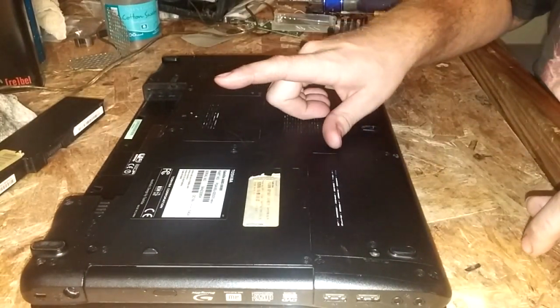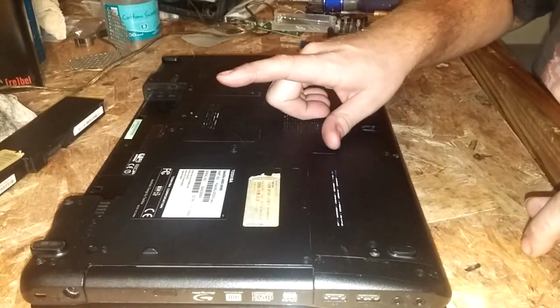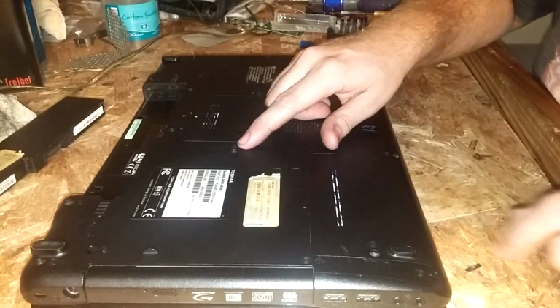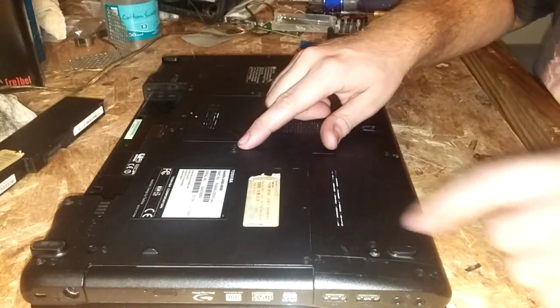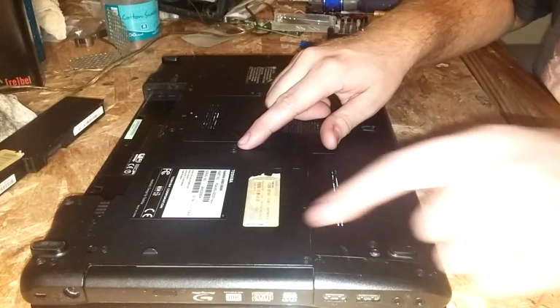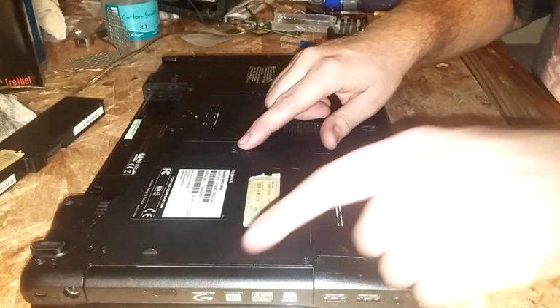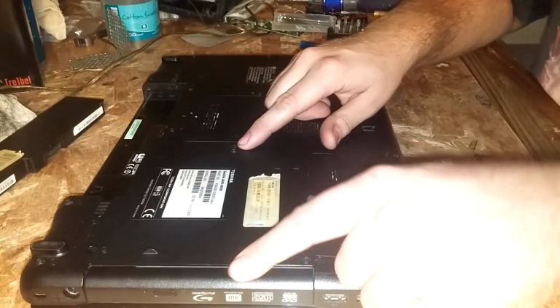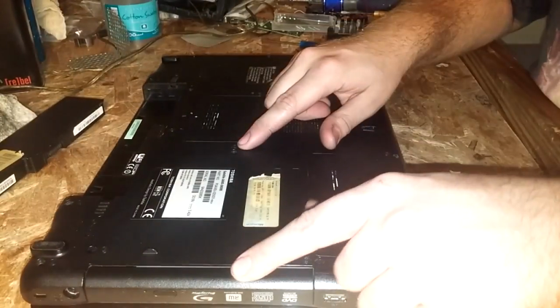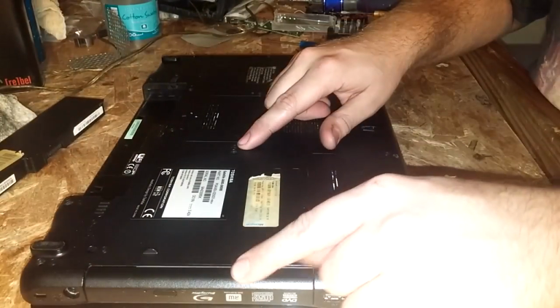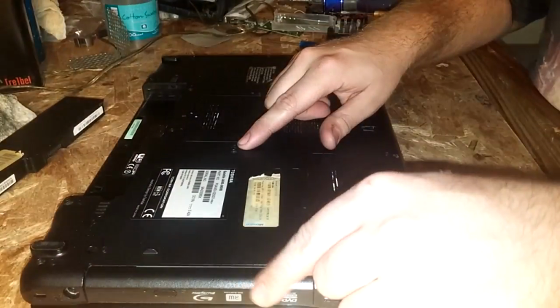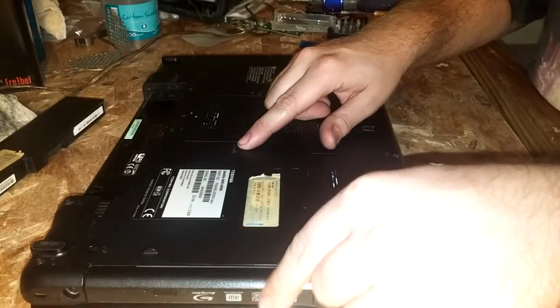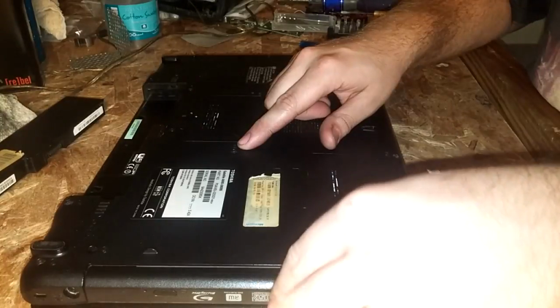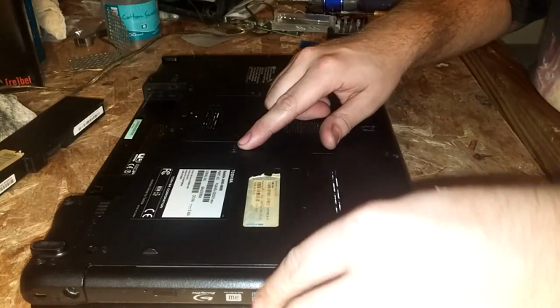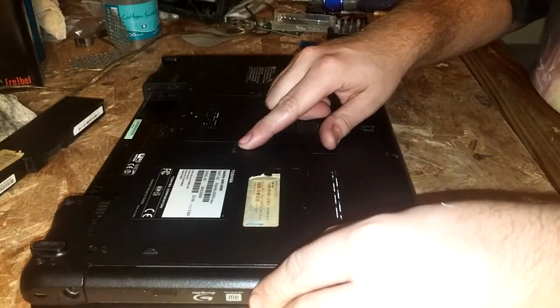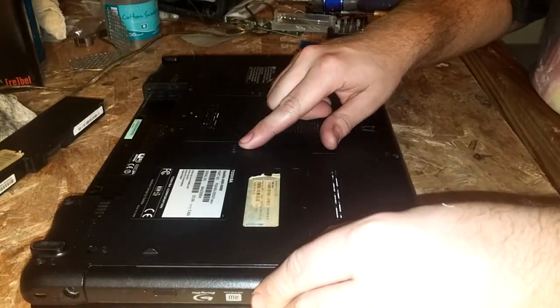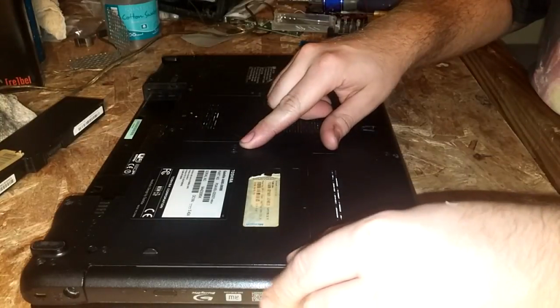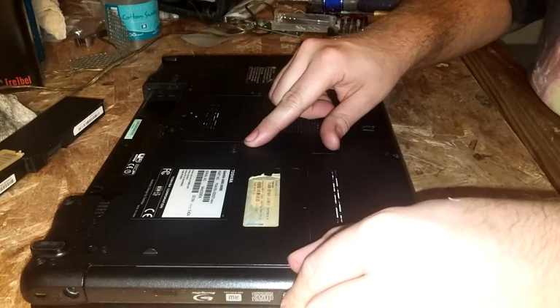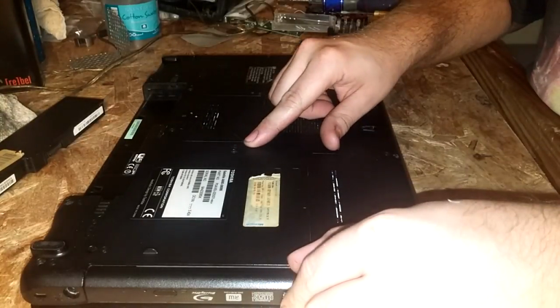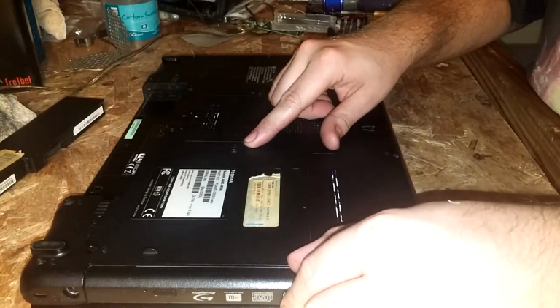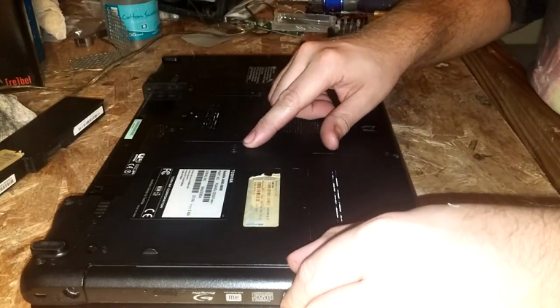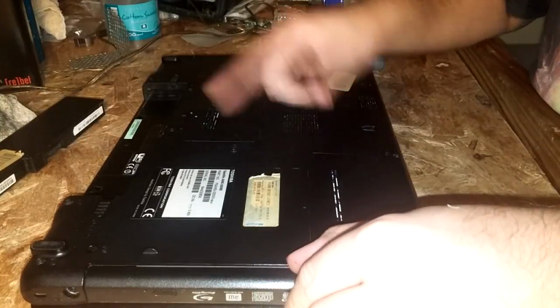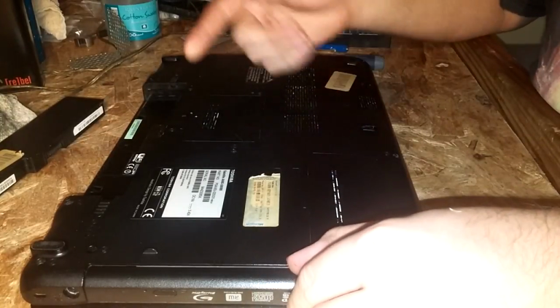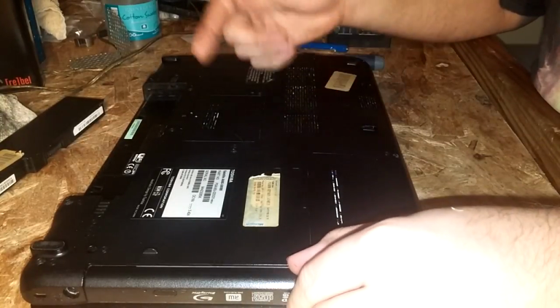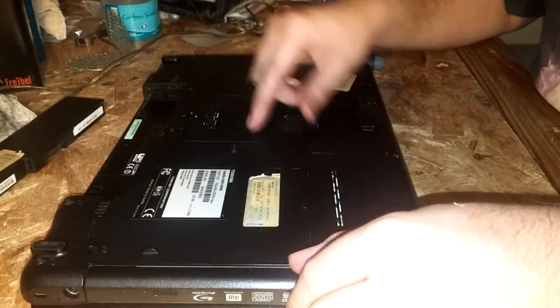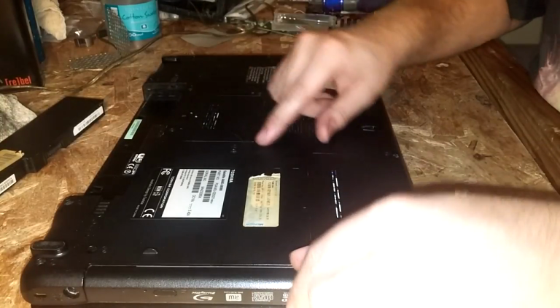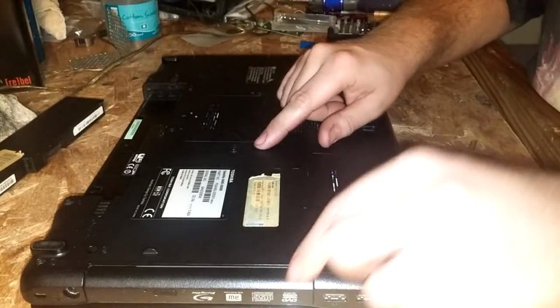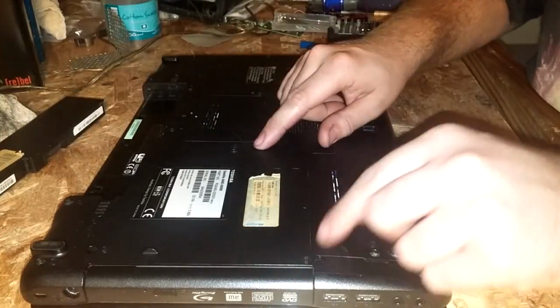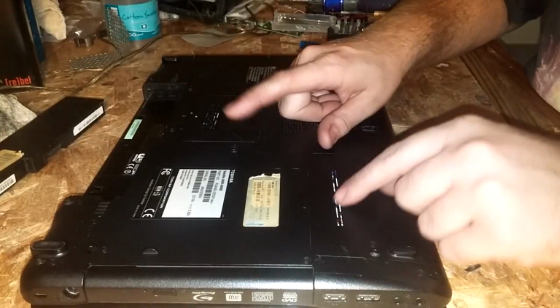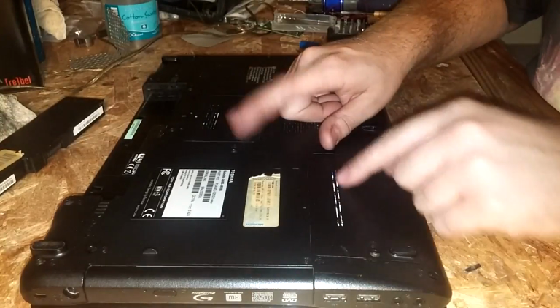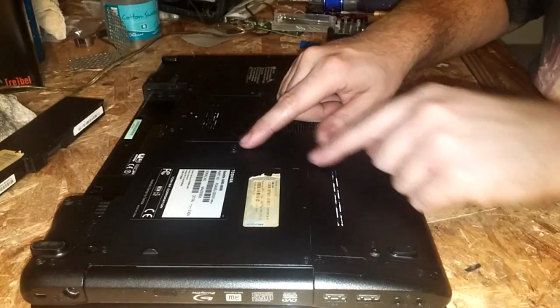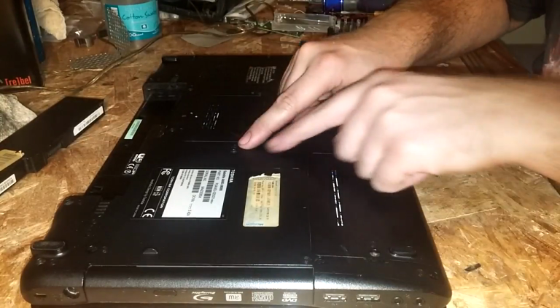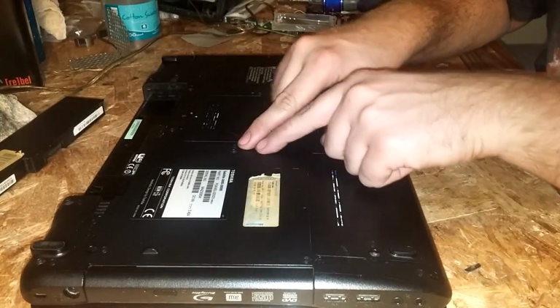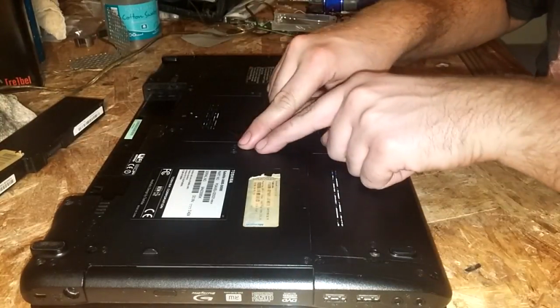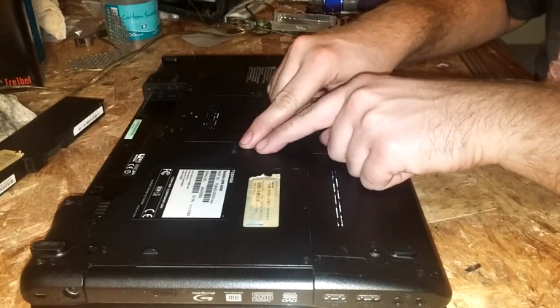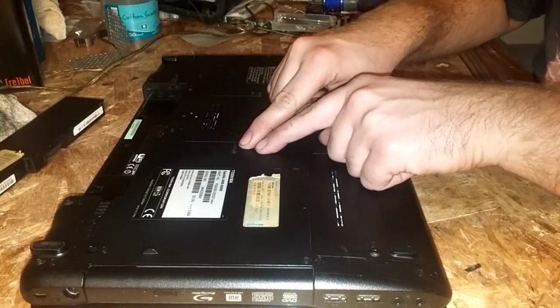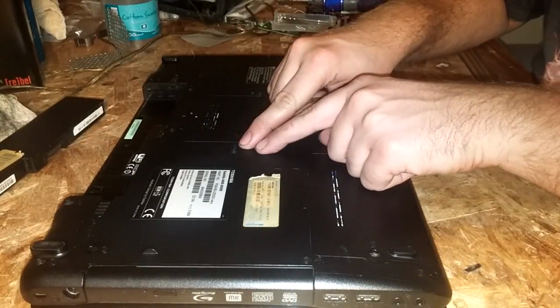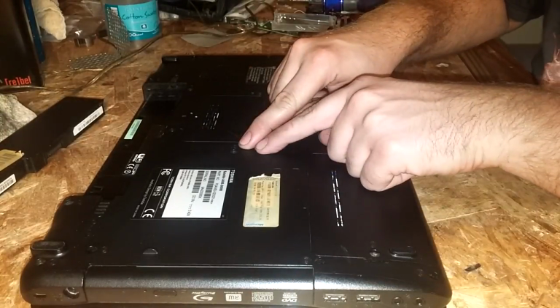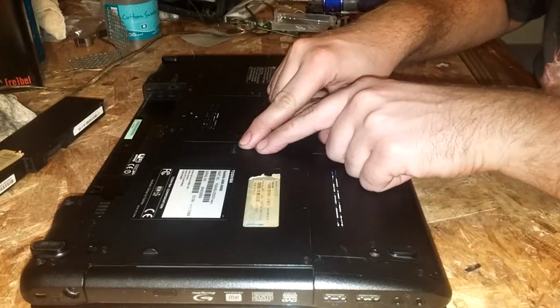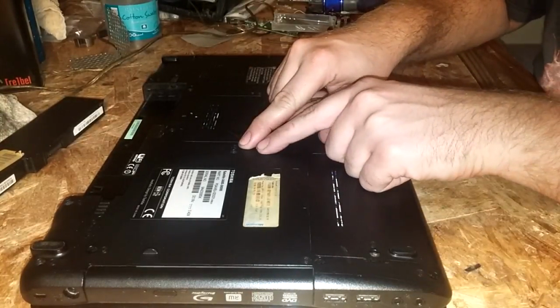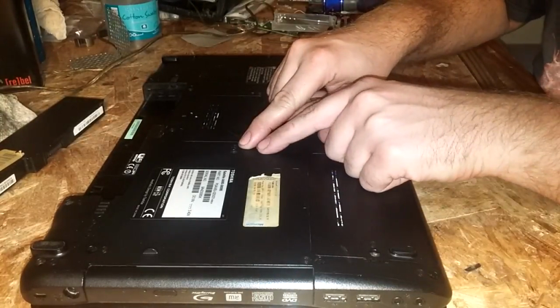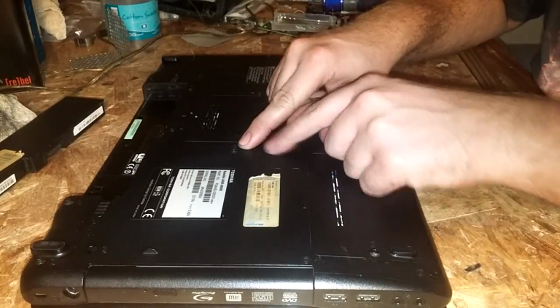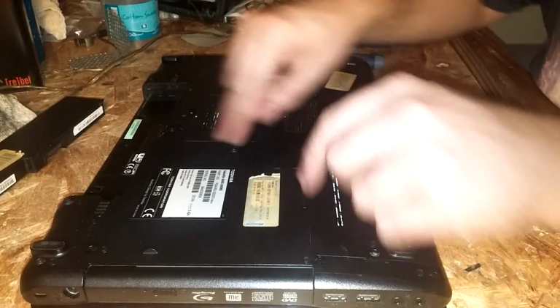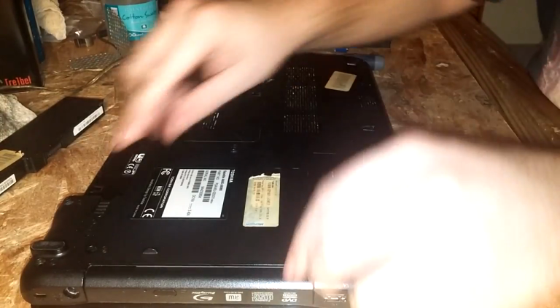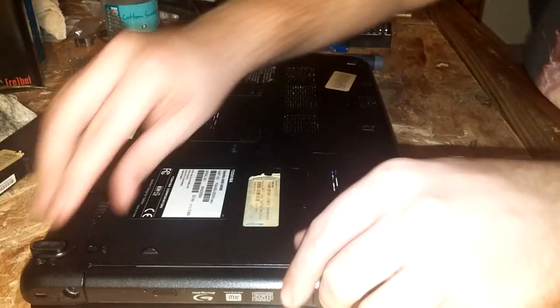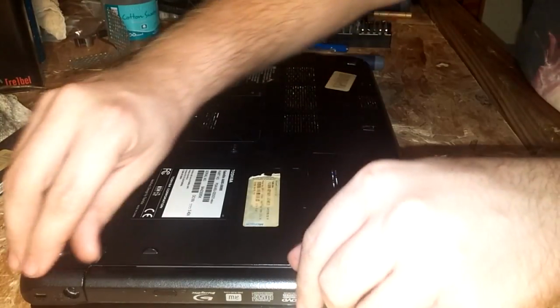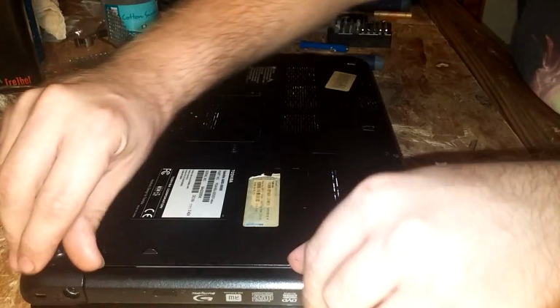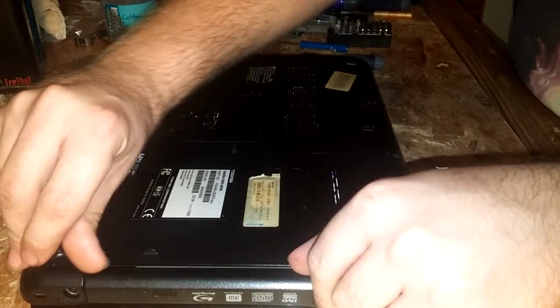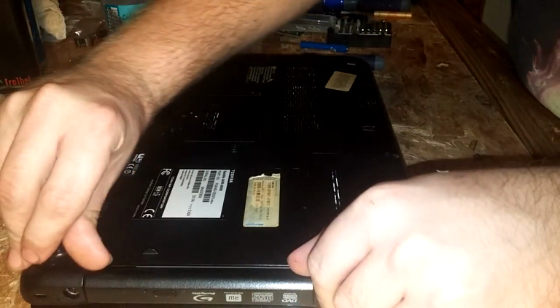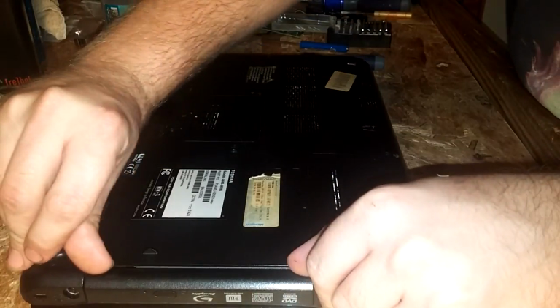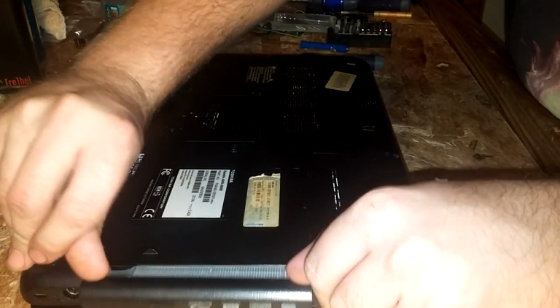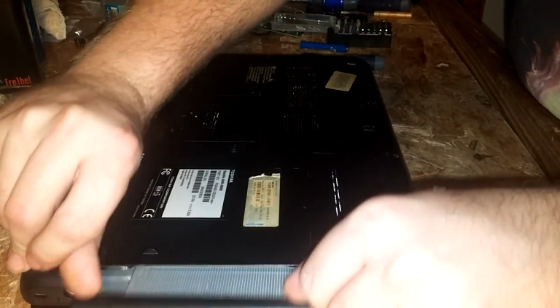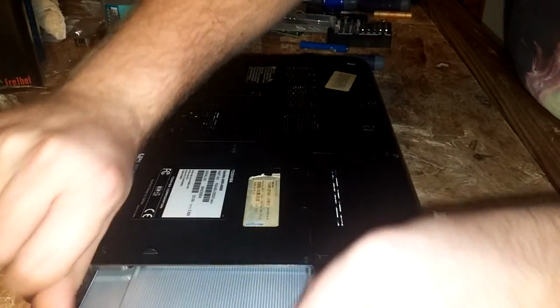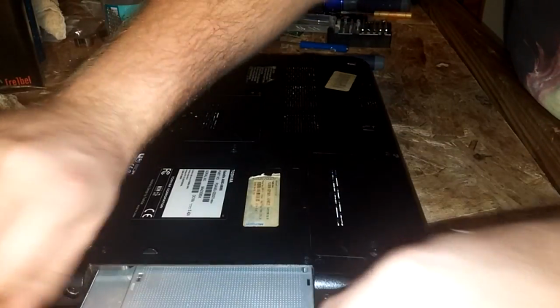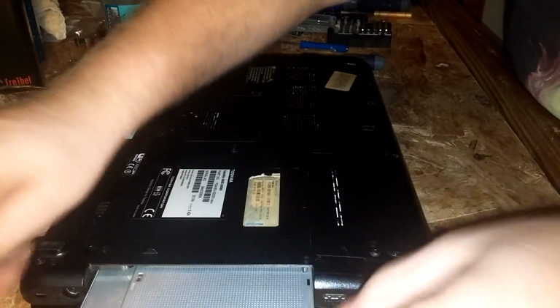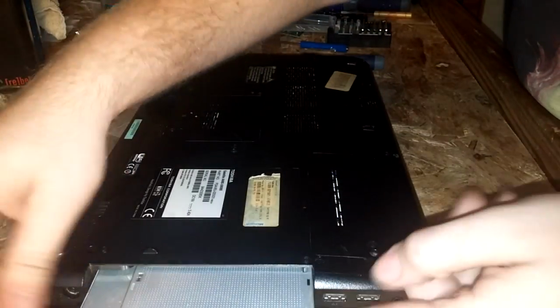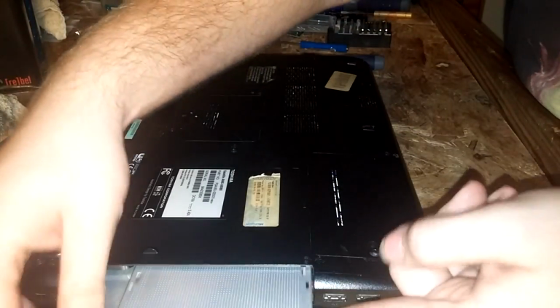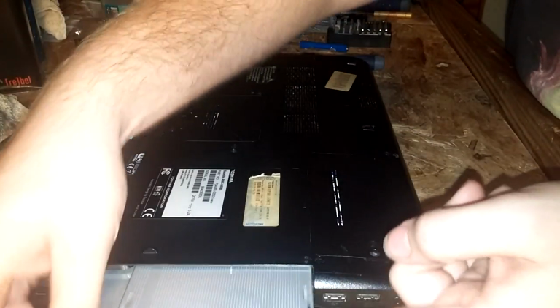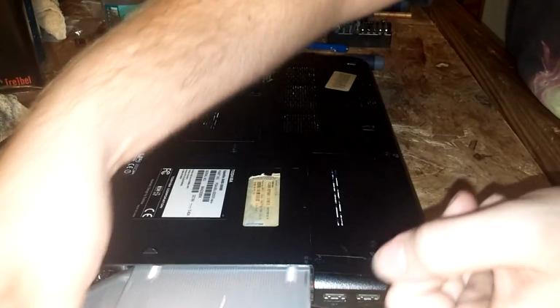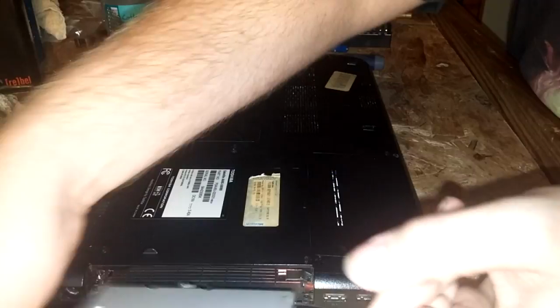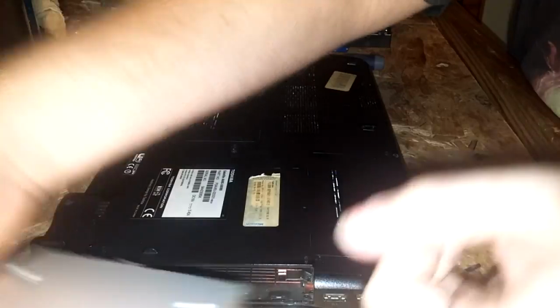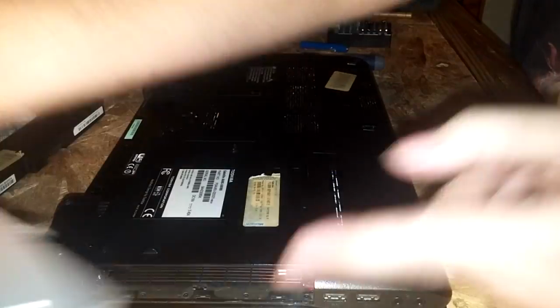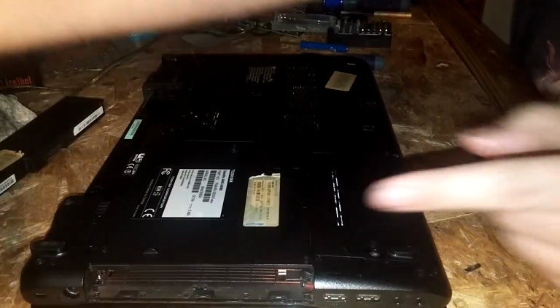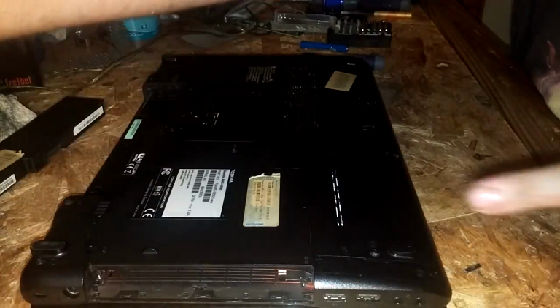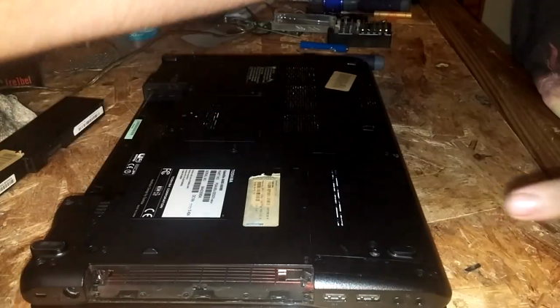You can leave the DVD drive in it if you want, but I'm just going to take it out. Here's the screw for it — it just pops right out.